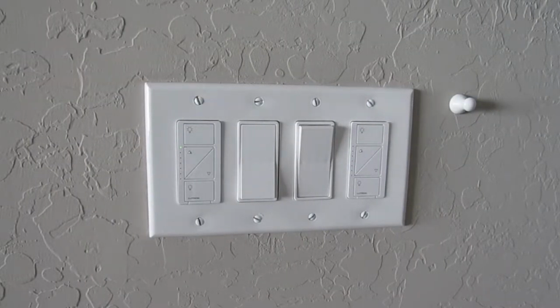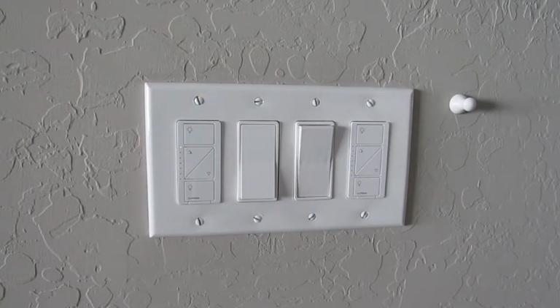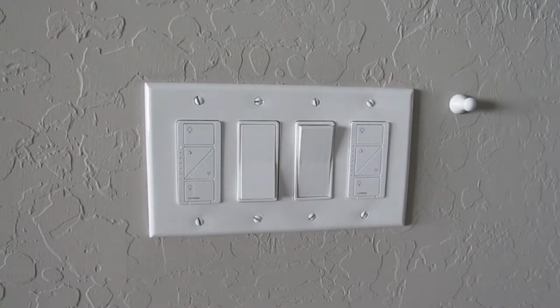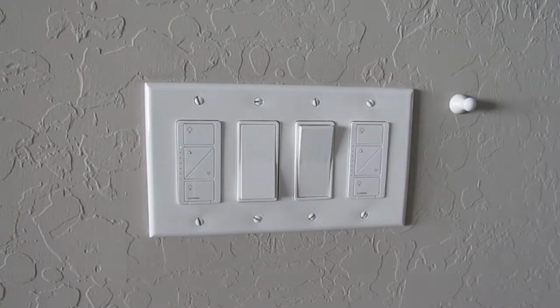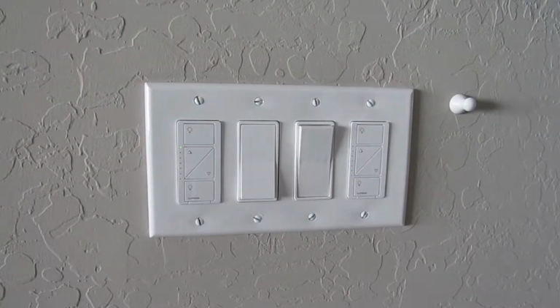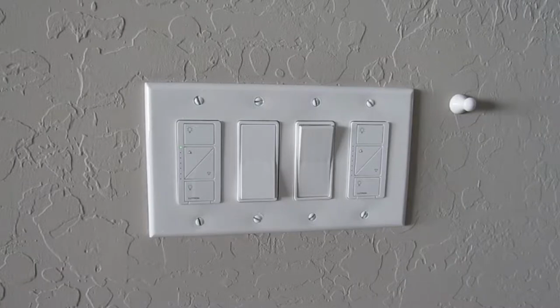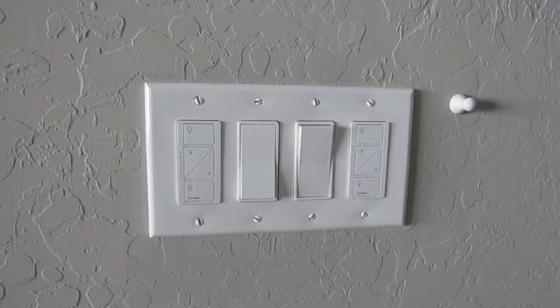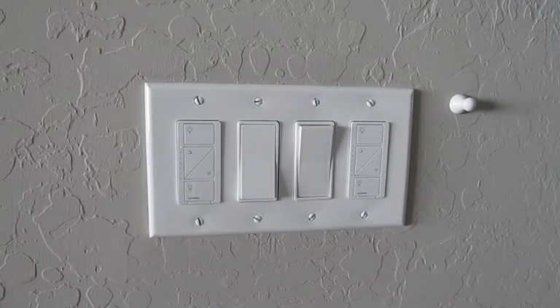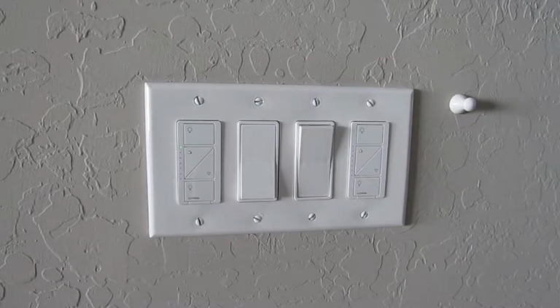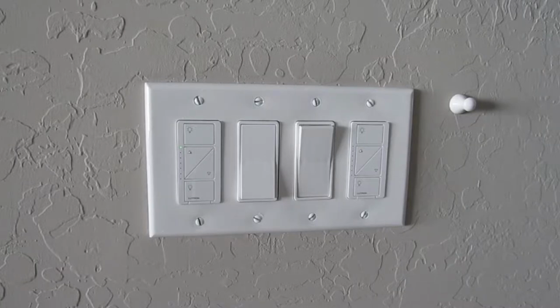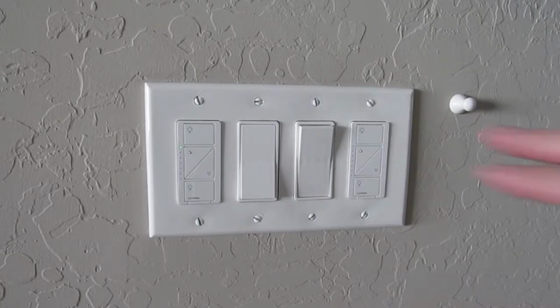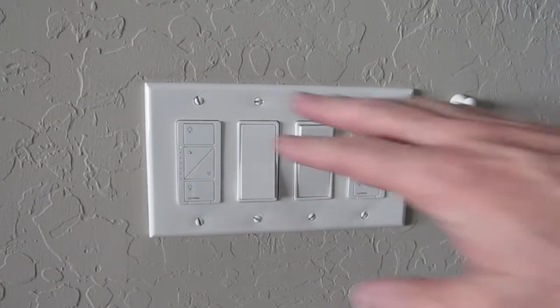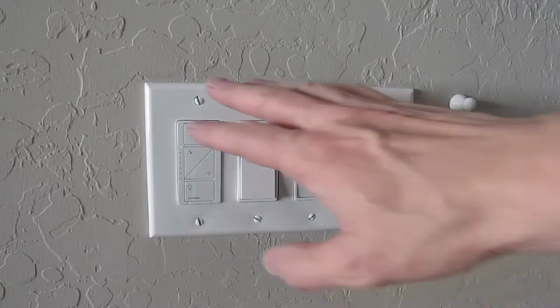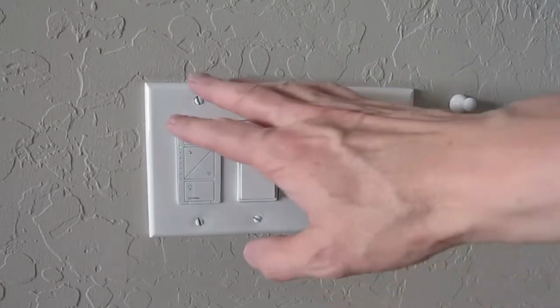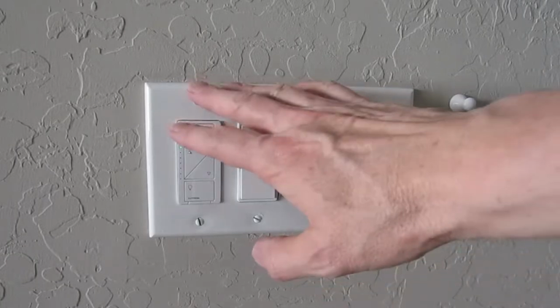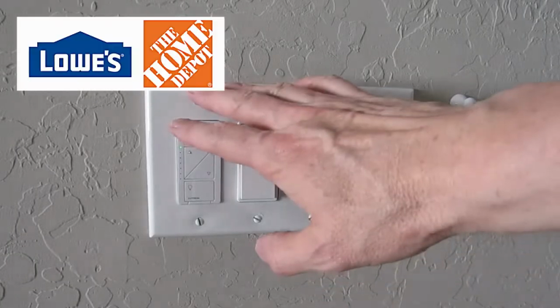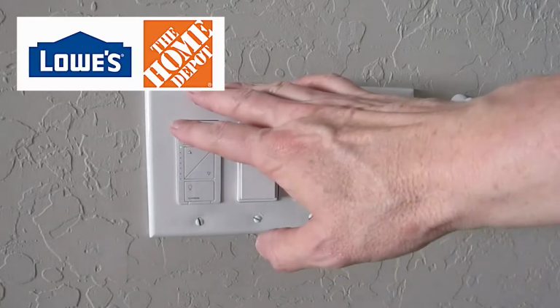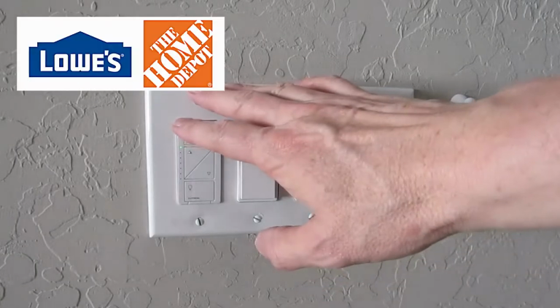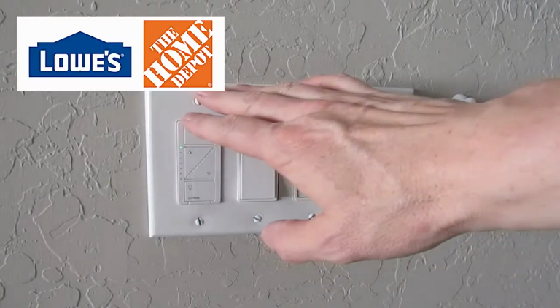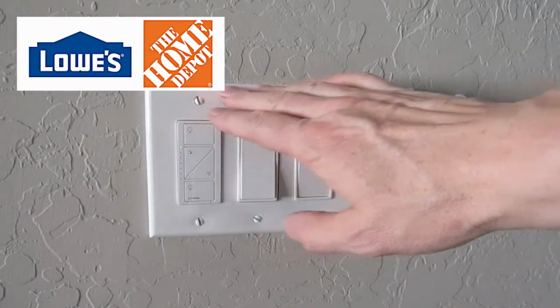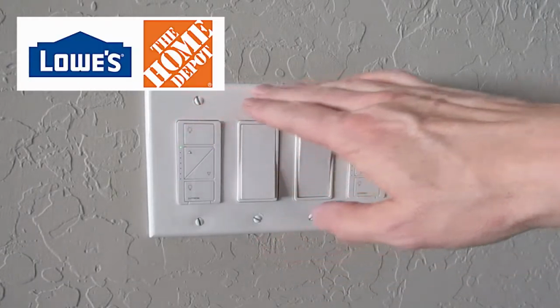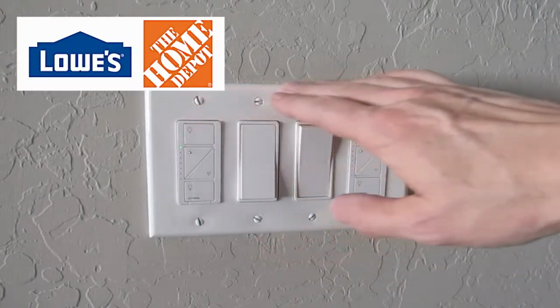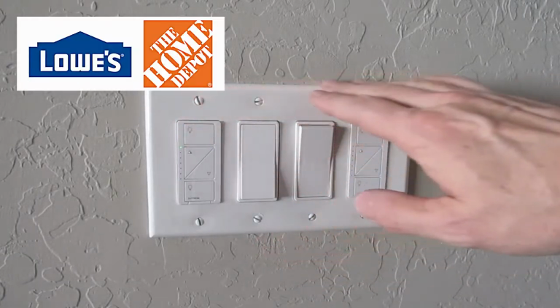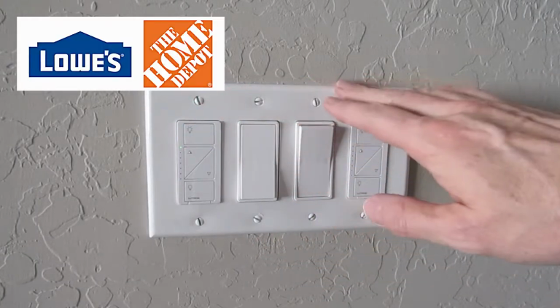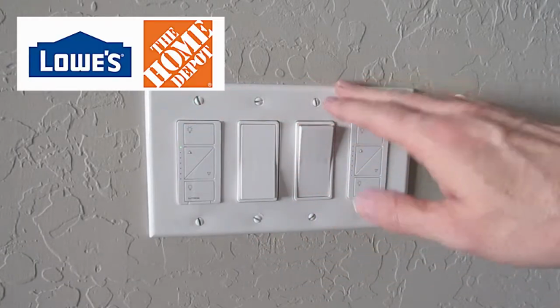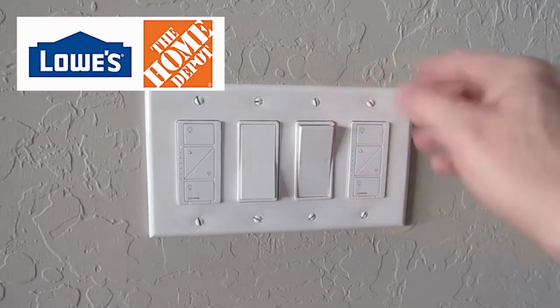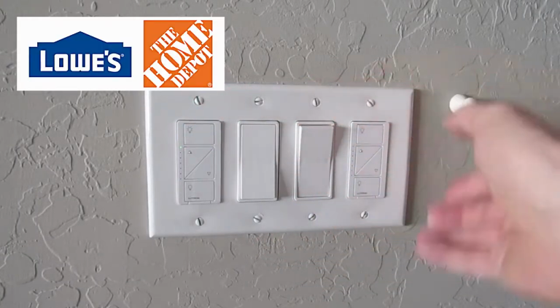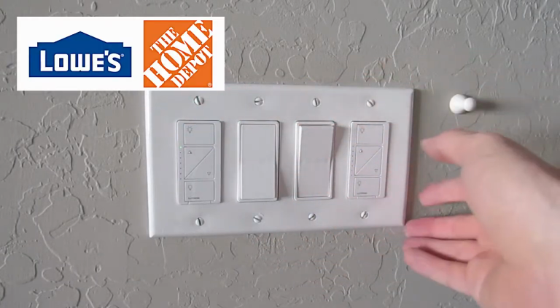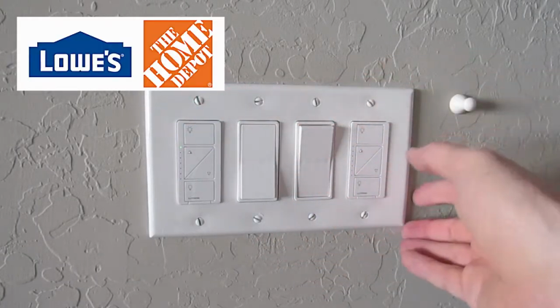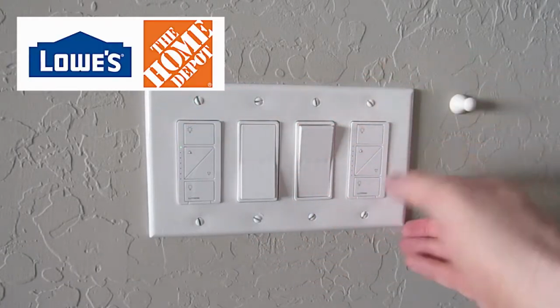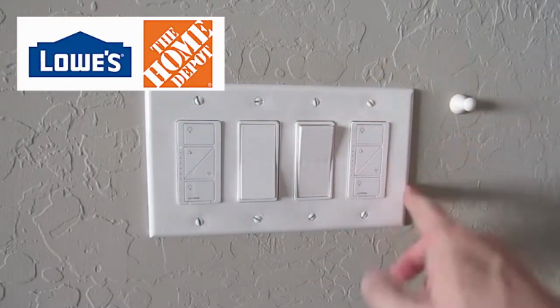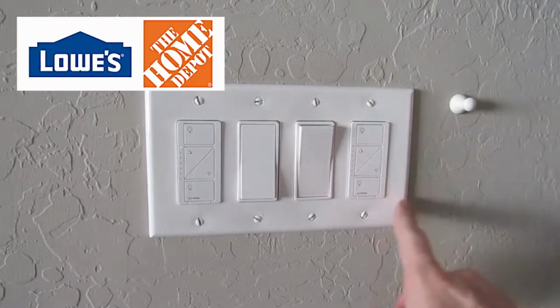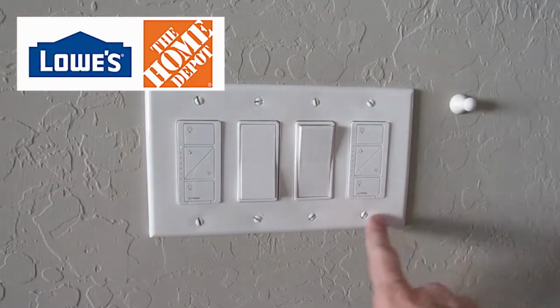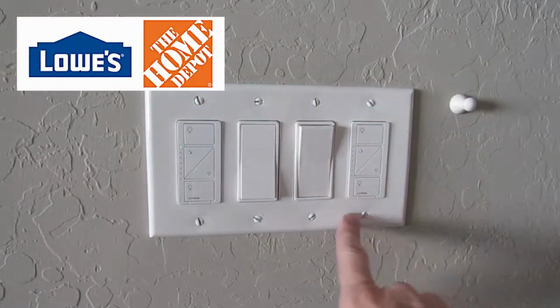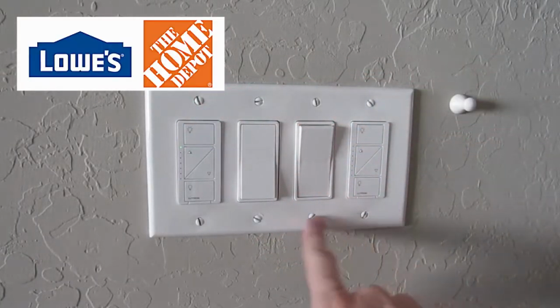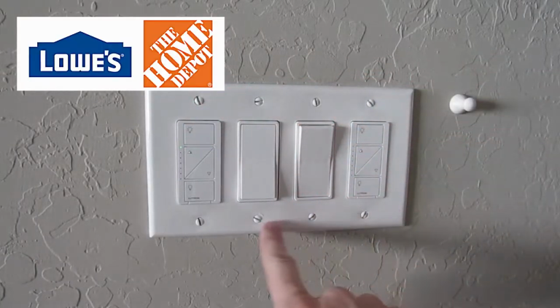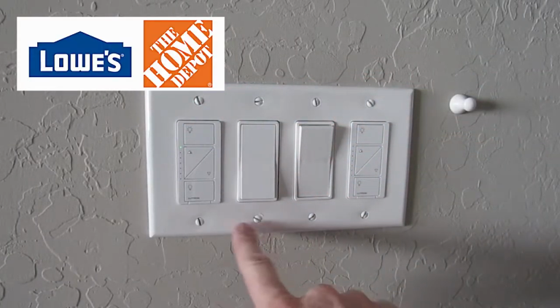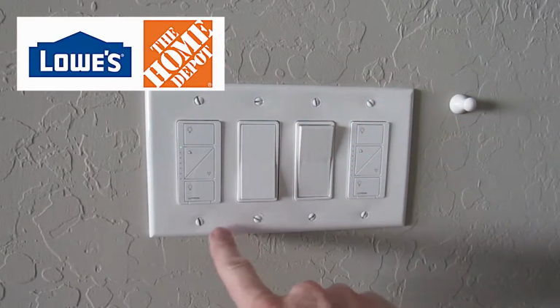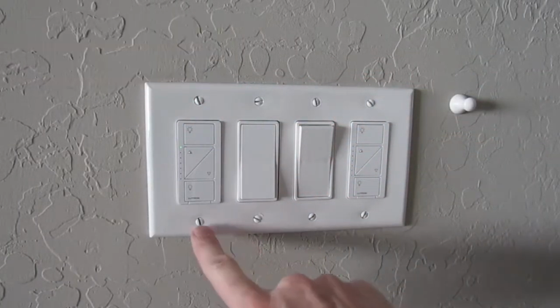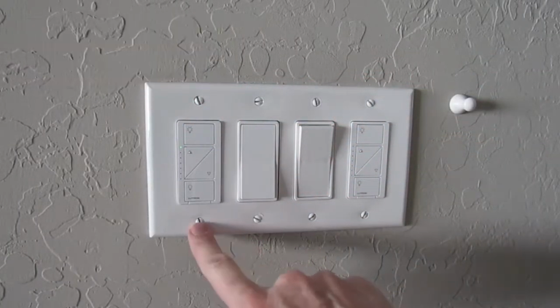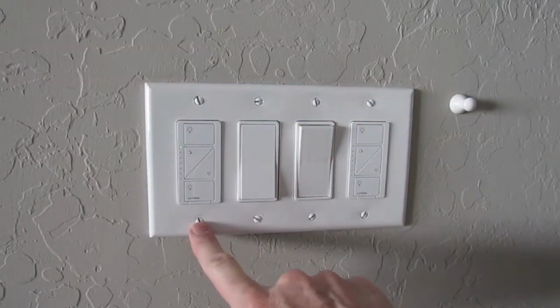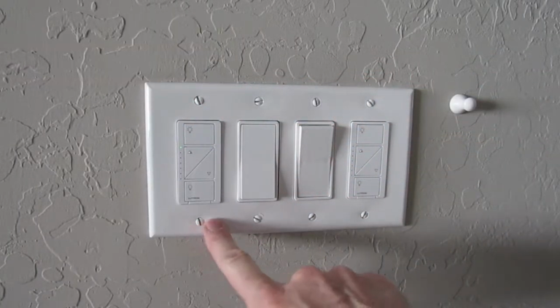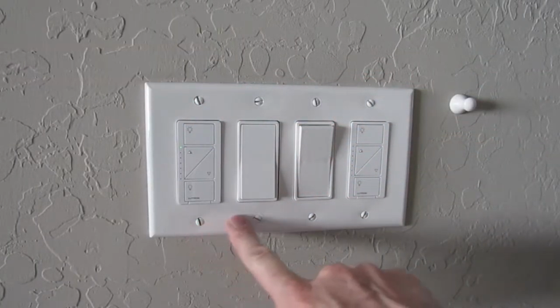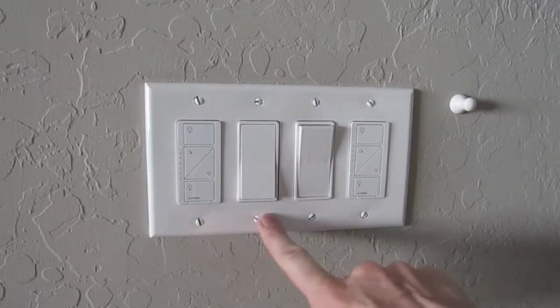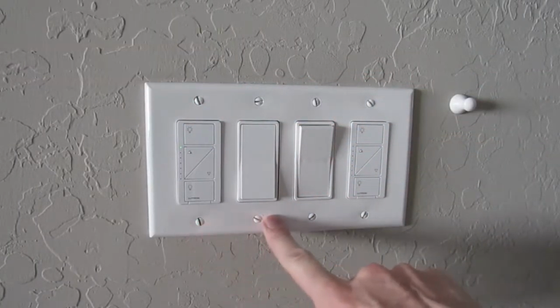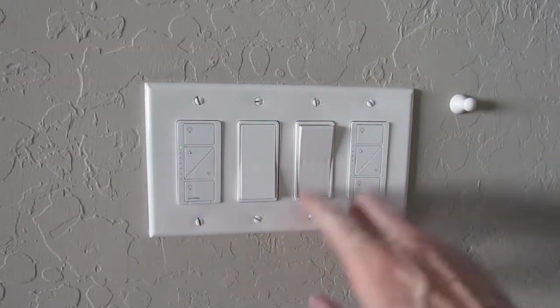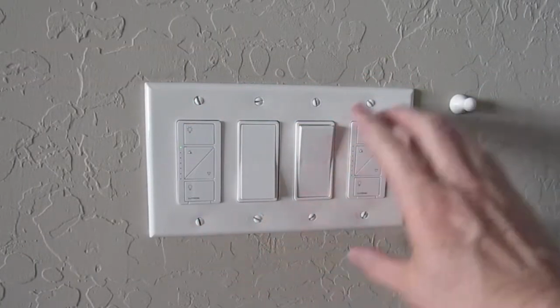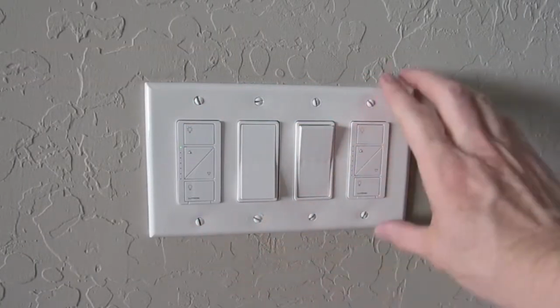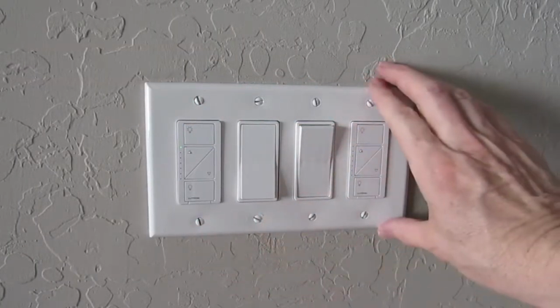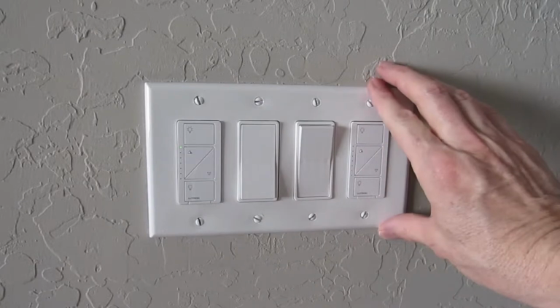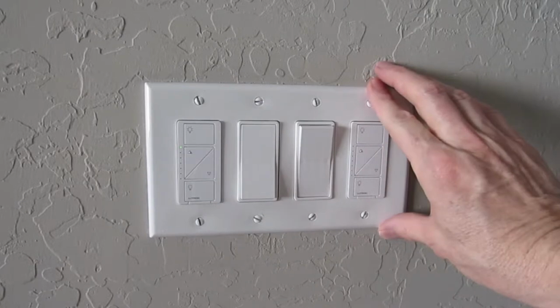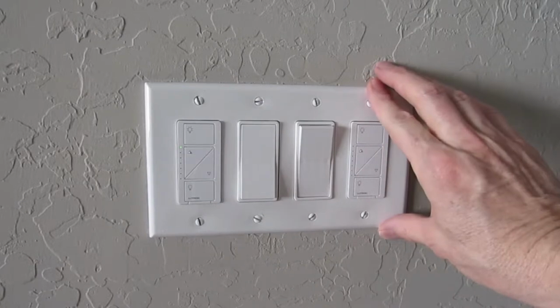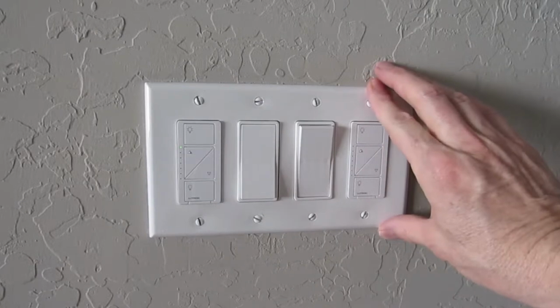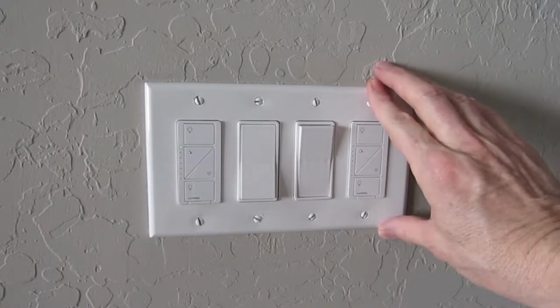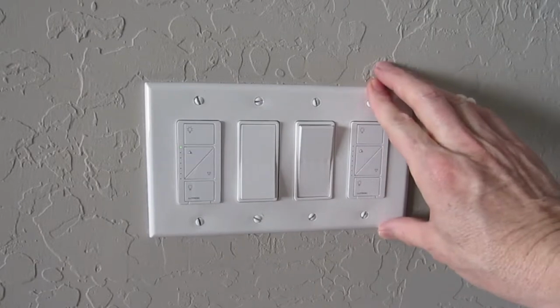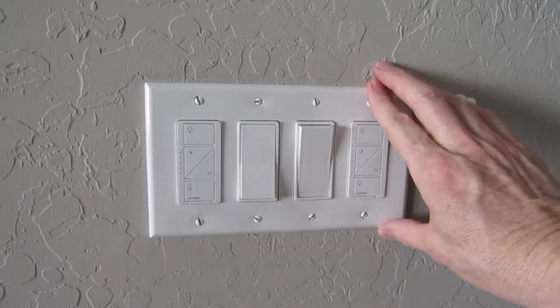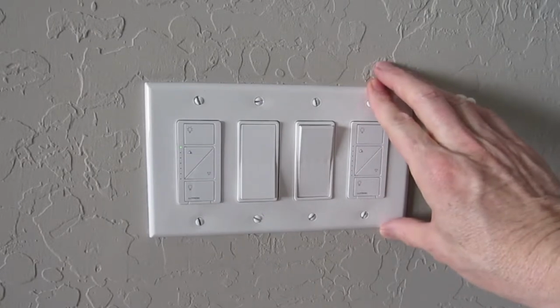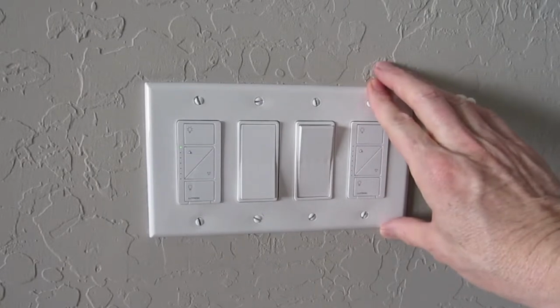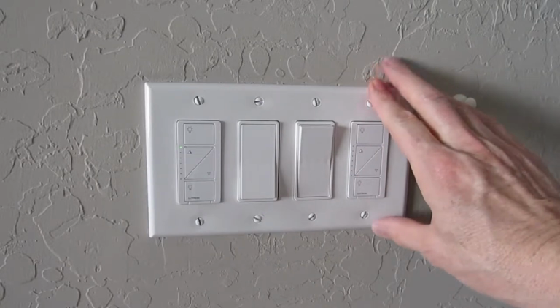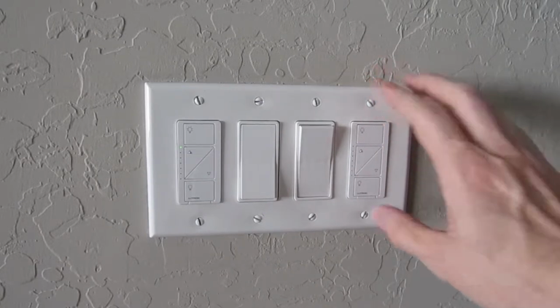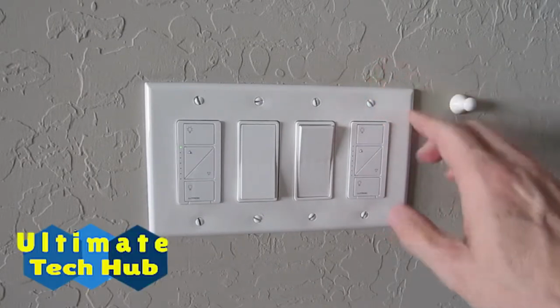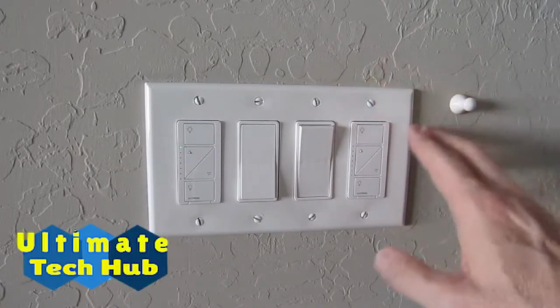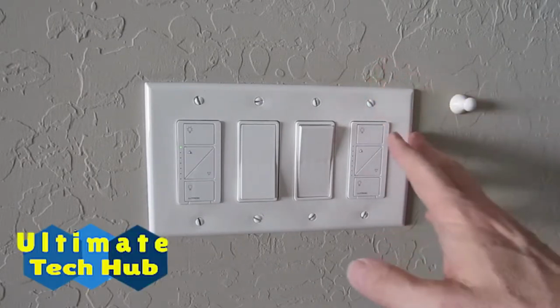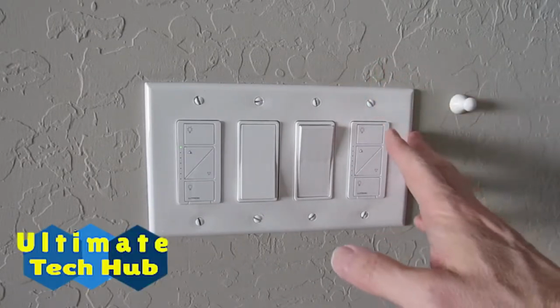Purchase the Lutron faceplate from Home Depot or Lowe's website. The 4-button Lutron faceplate will cost about $15. The Chinese knockoff will cost about $5.